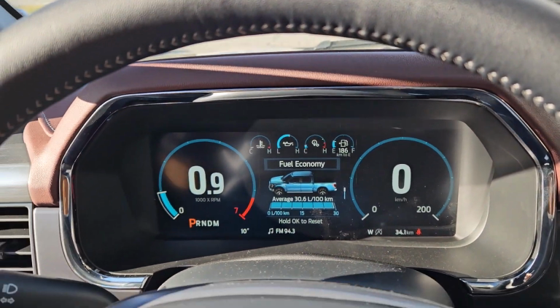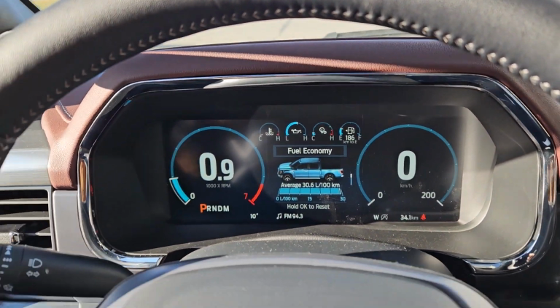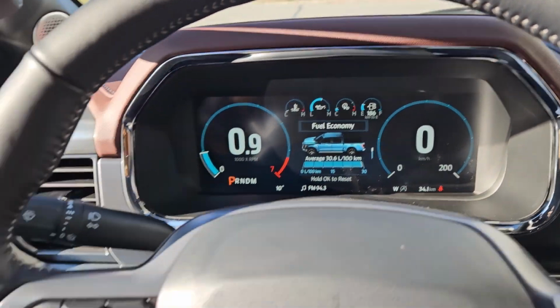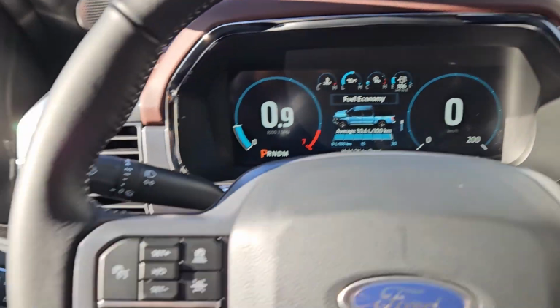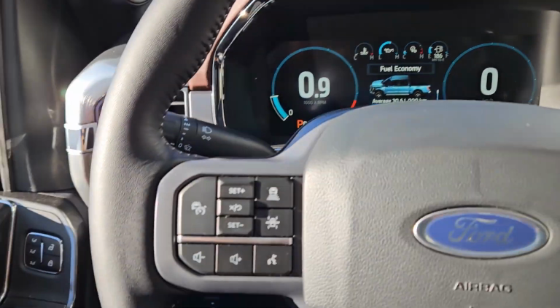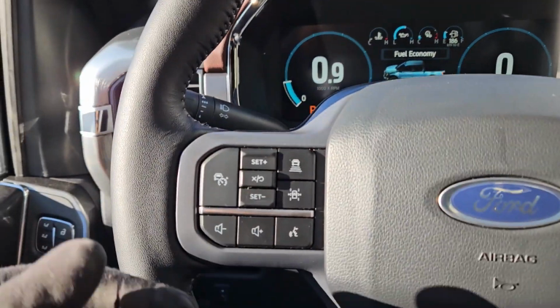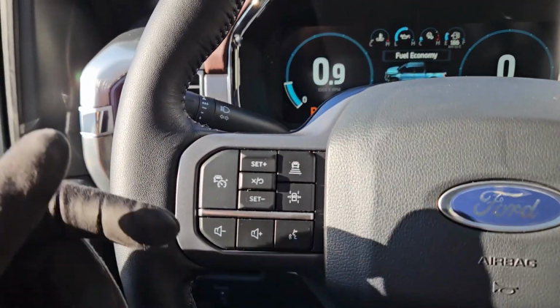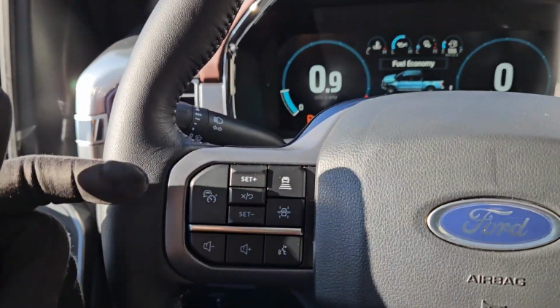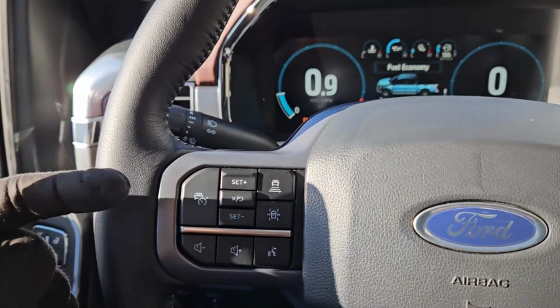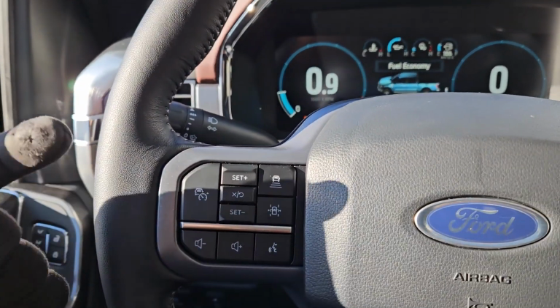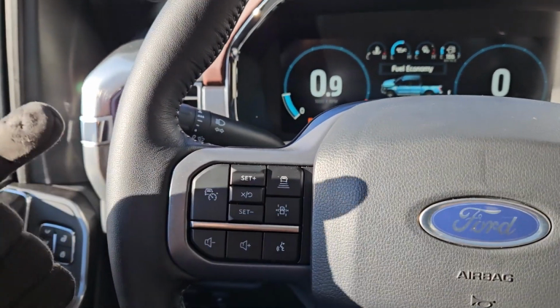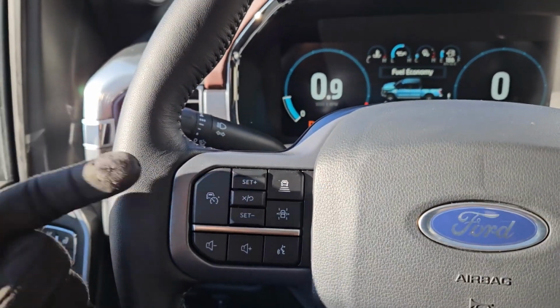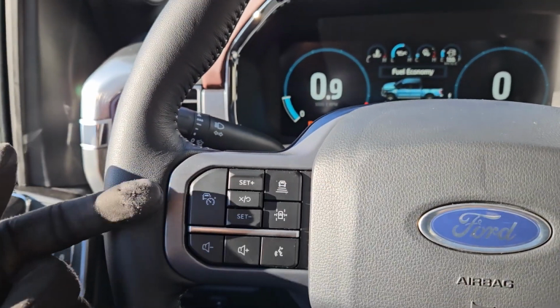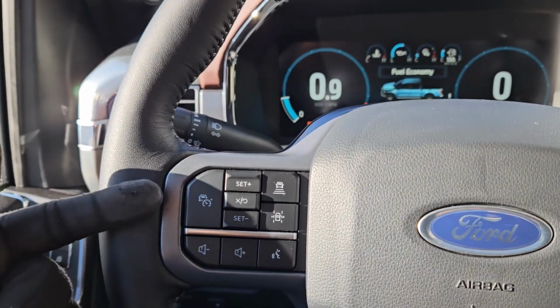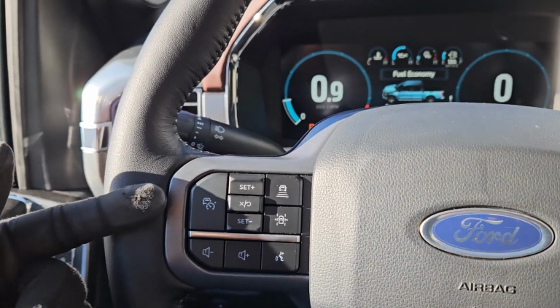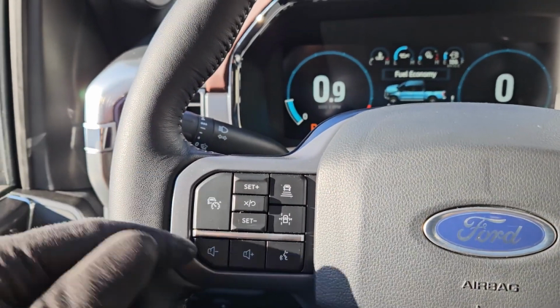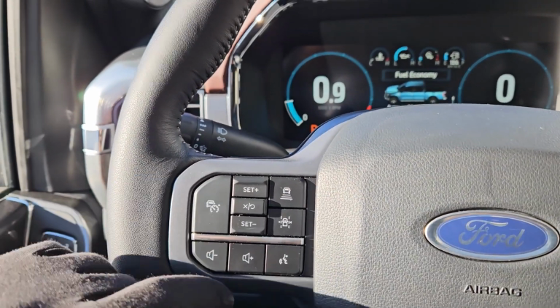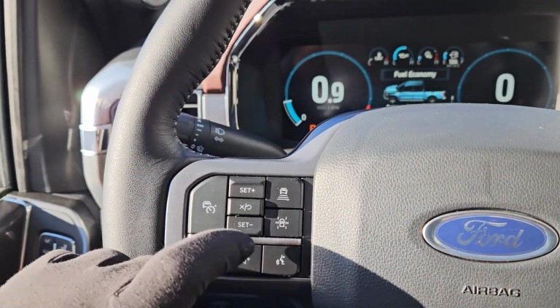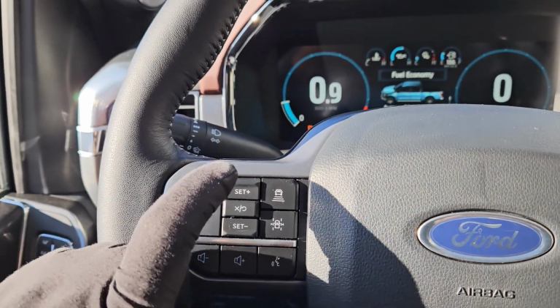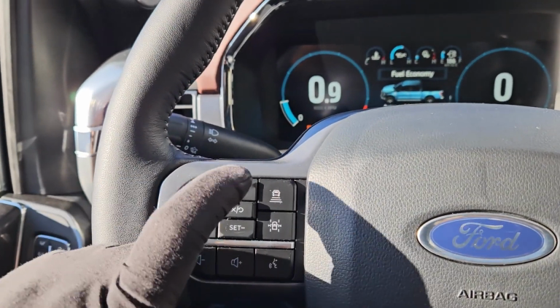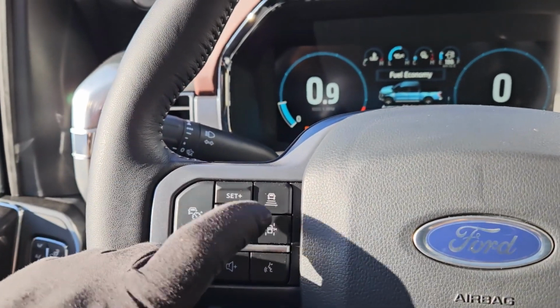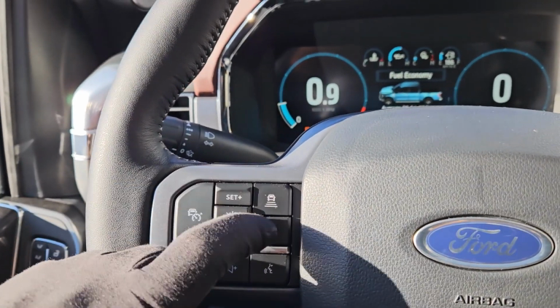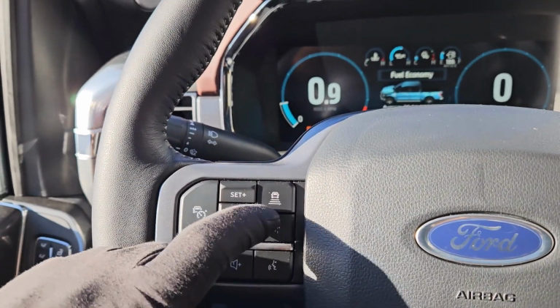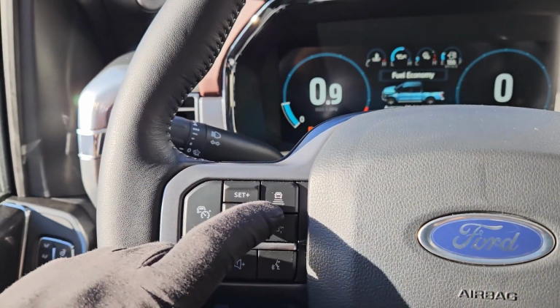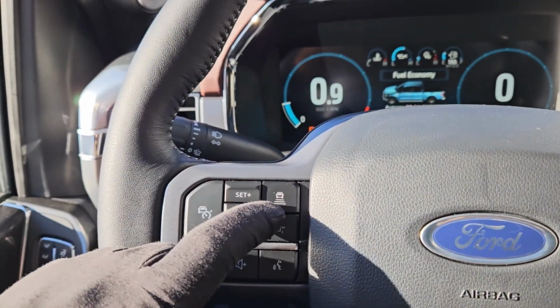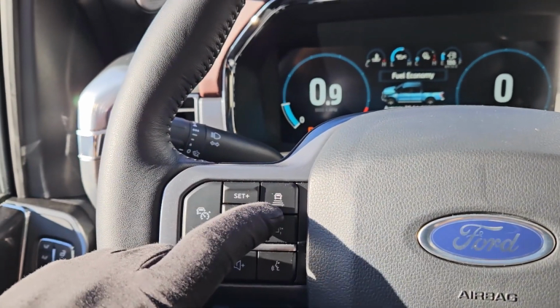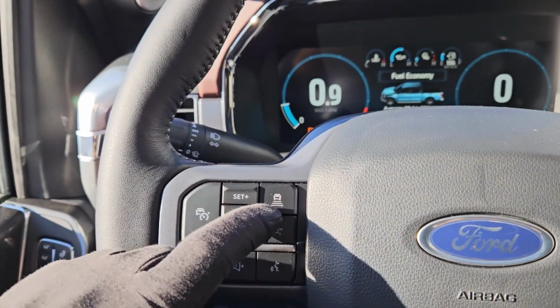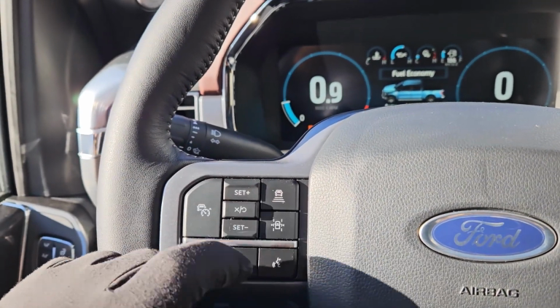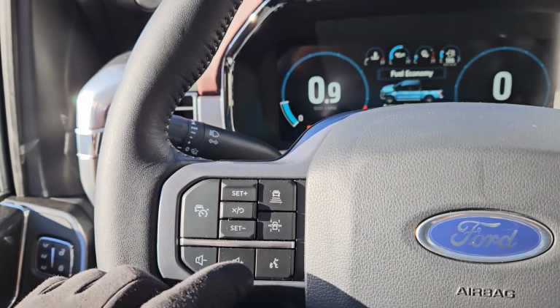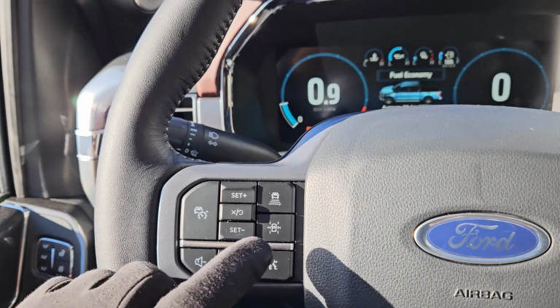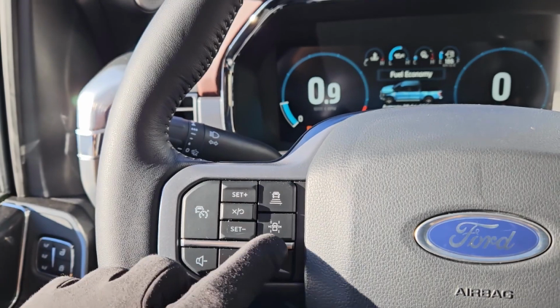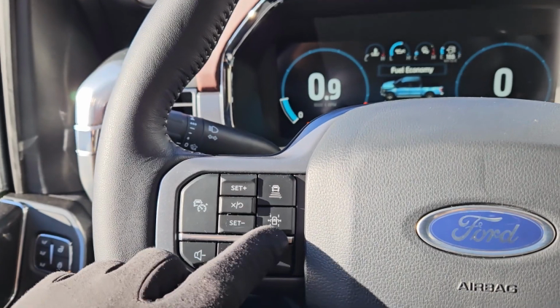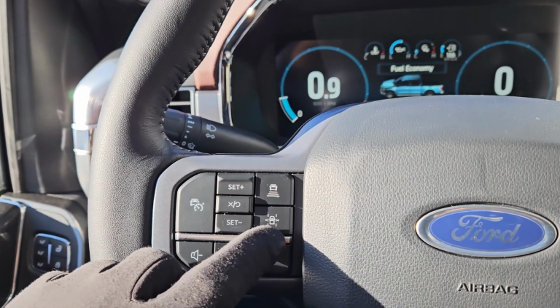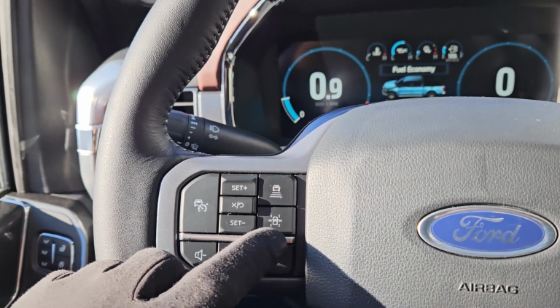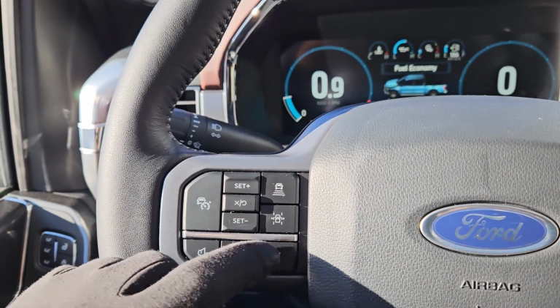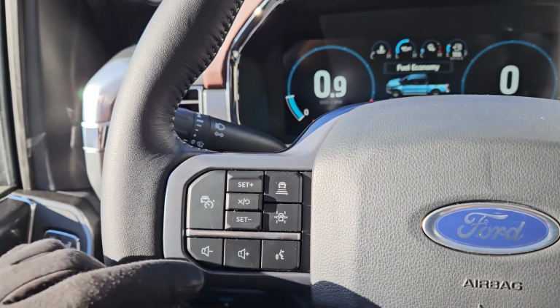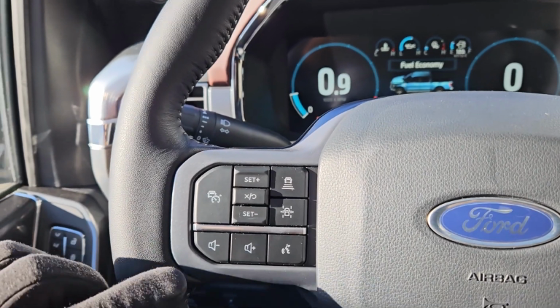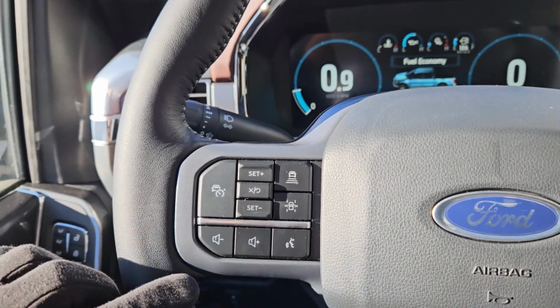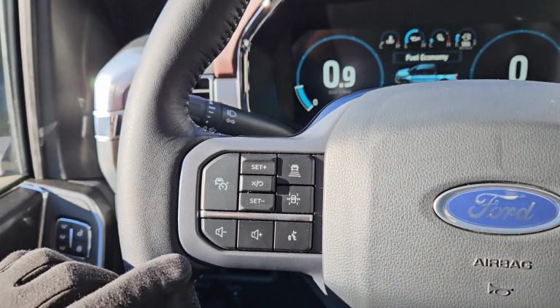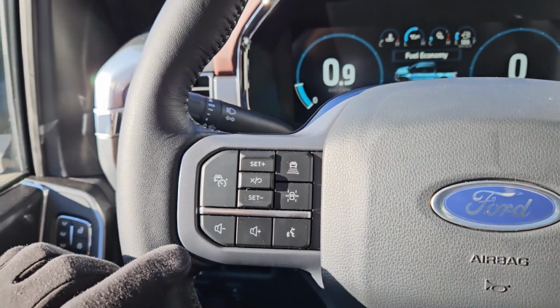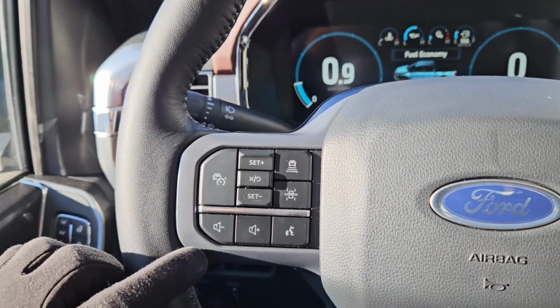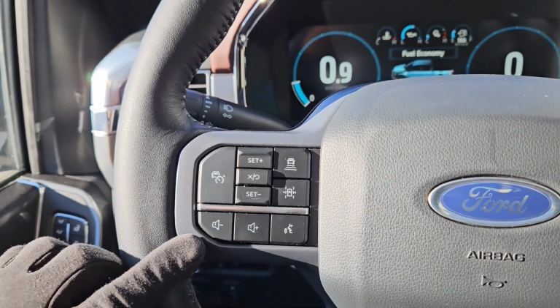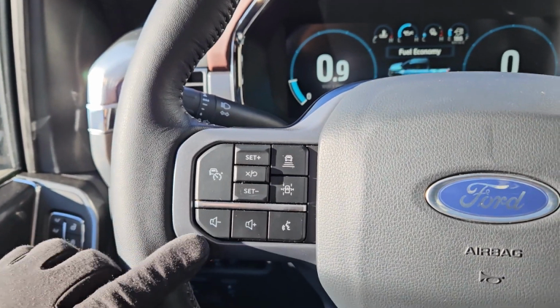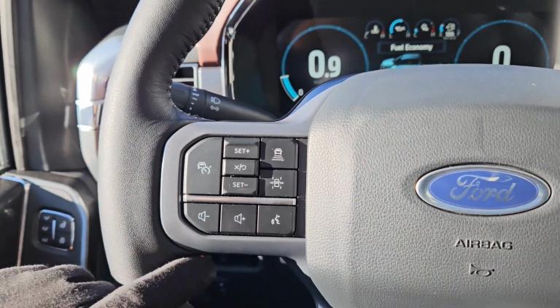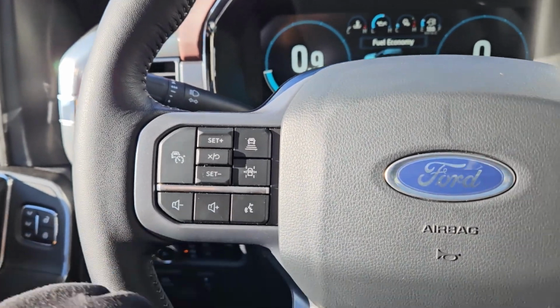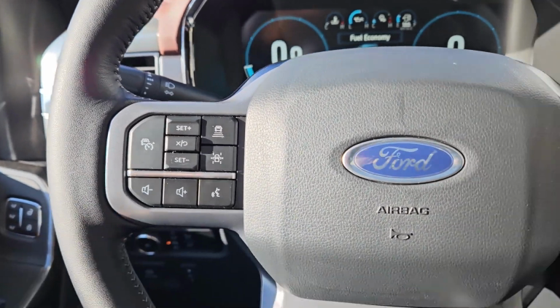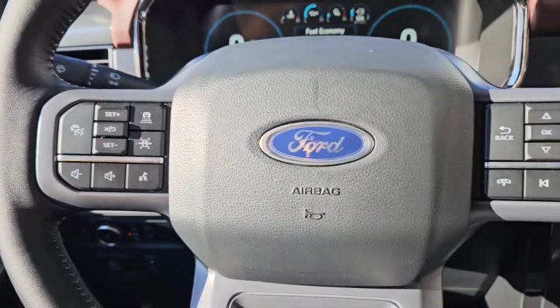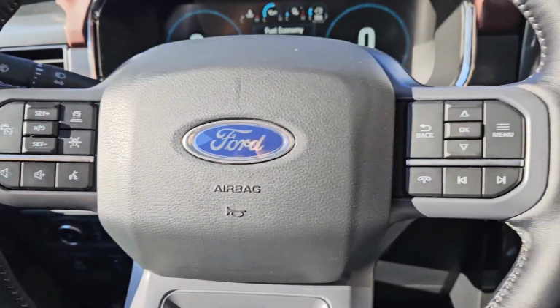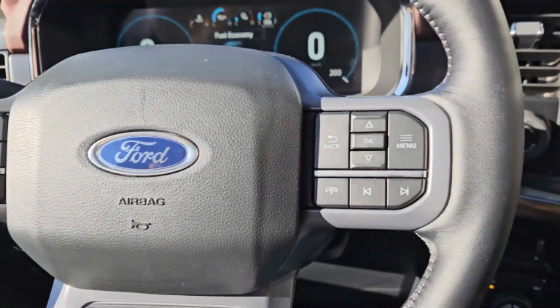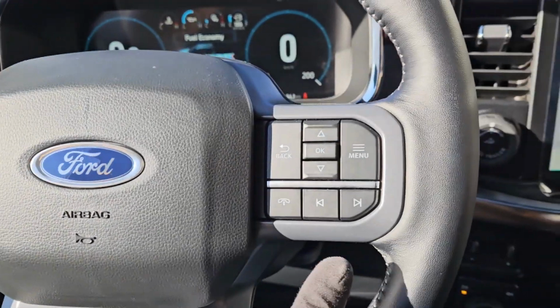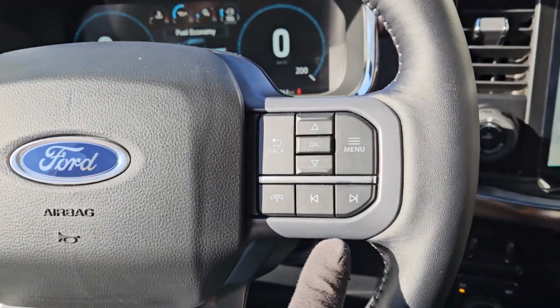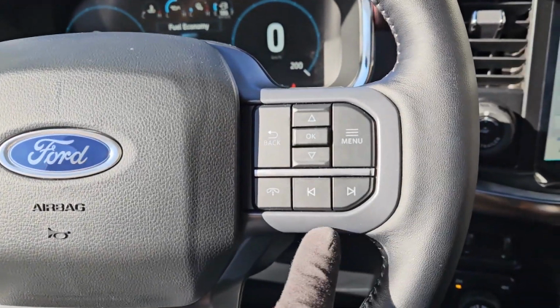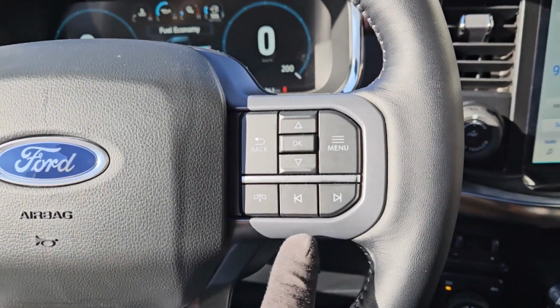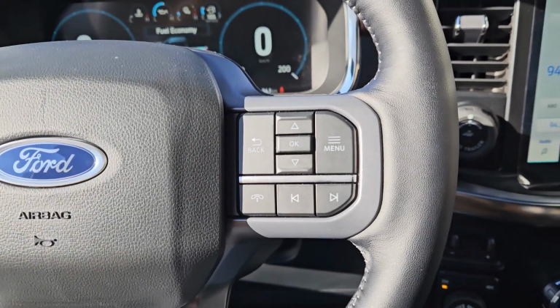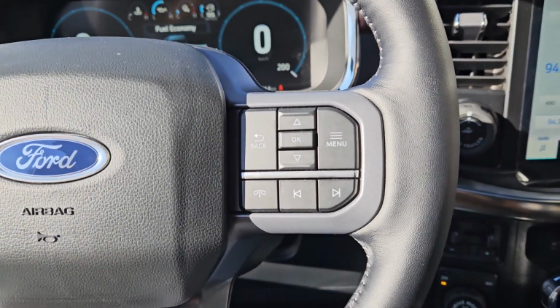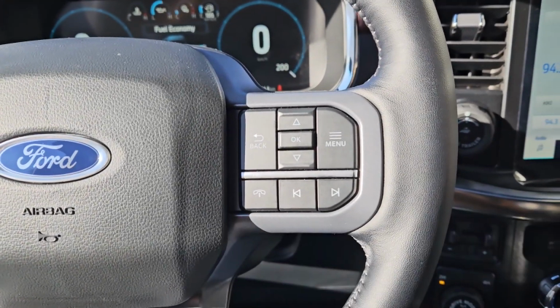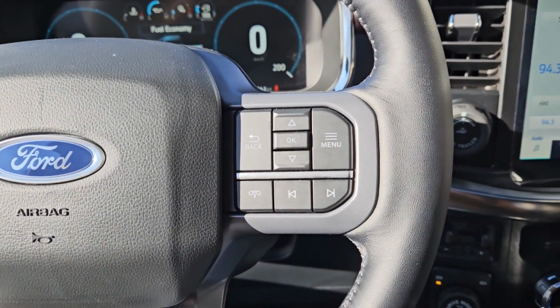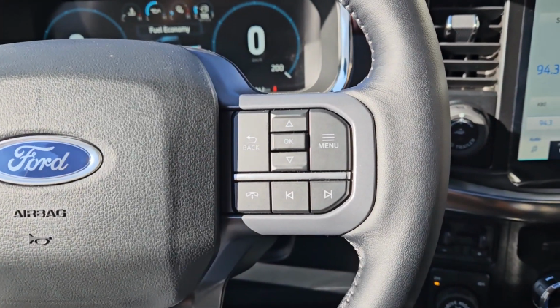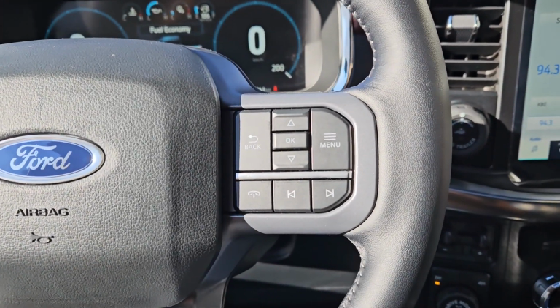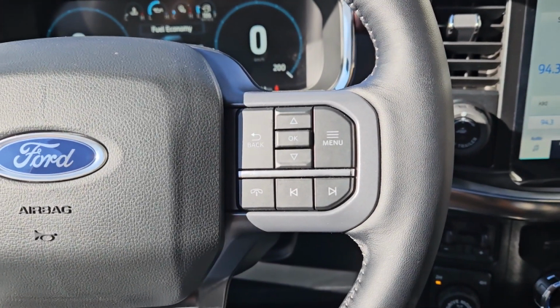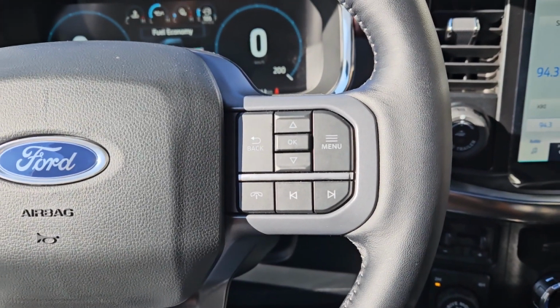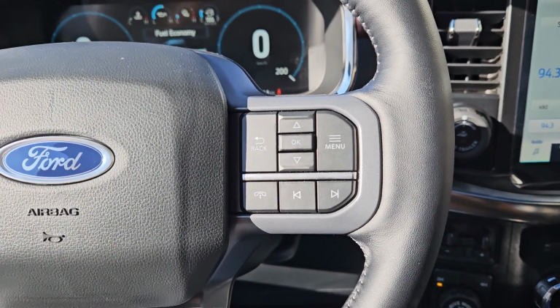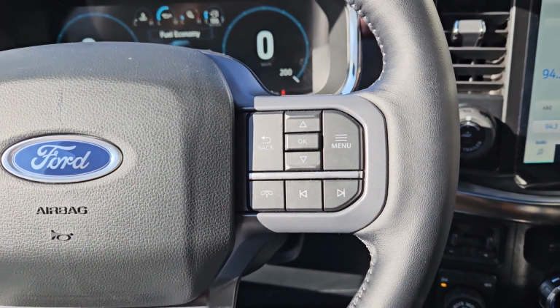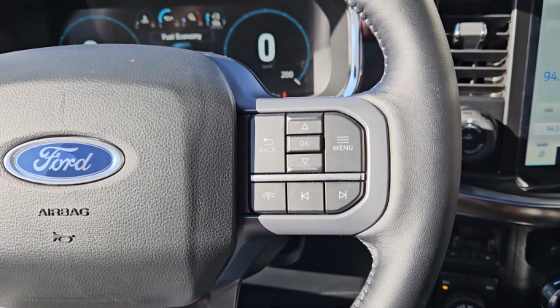Then on the left you have your cruise controls with distance pacing technology, lane keeping system, and your hands-free phone and radio controls along the bottom.